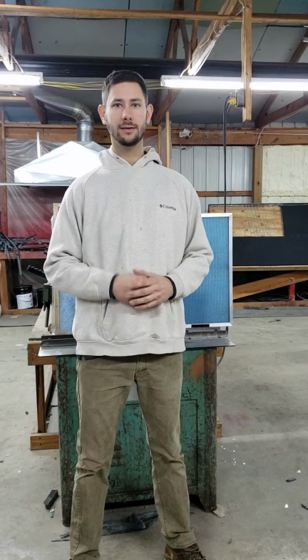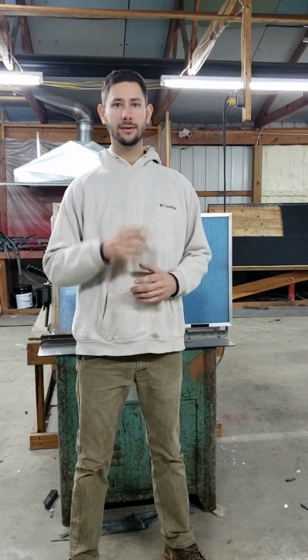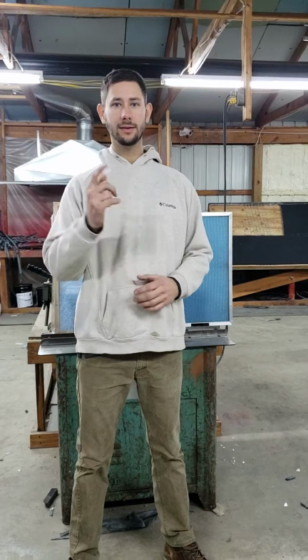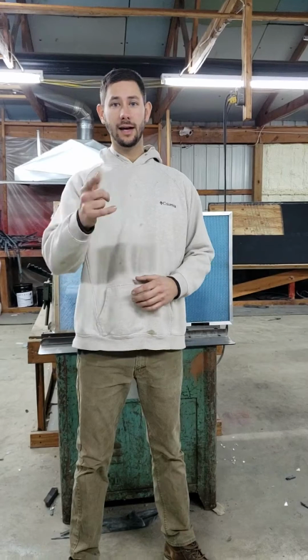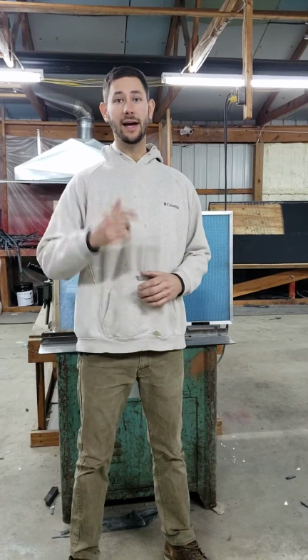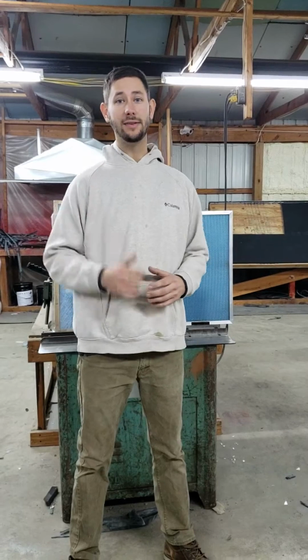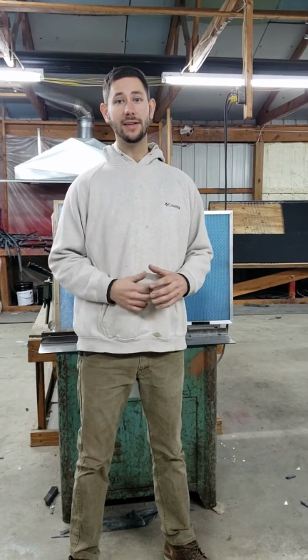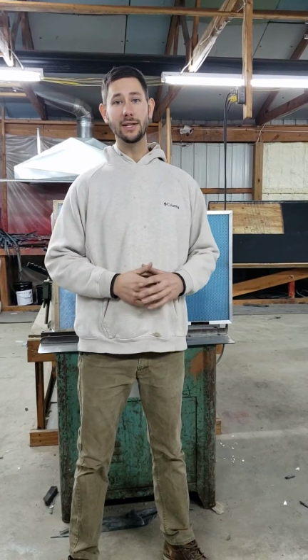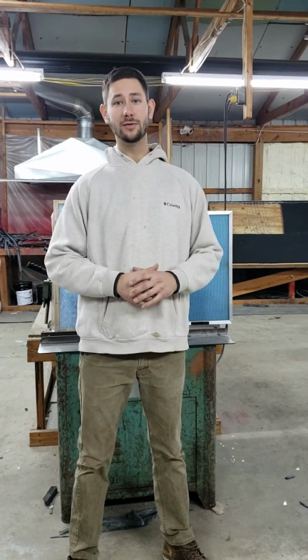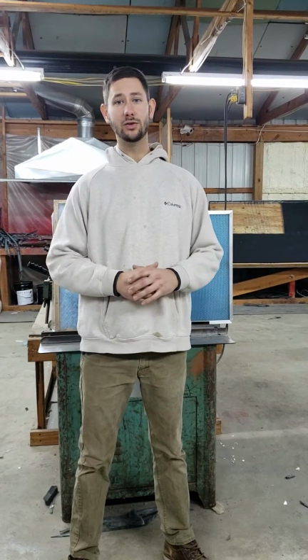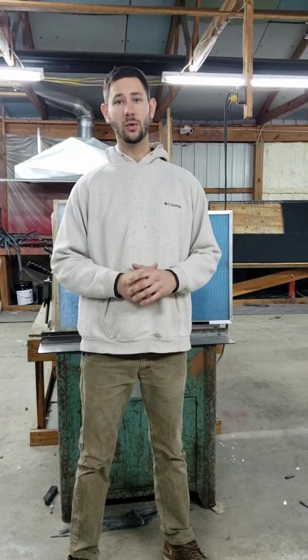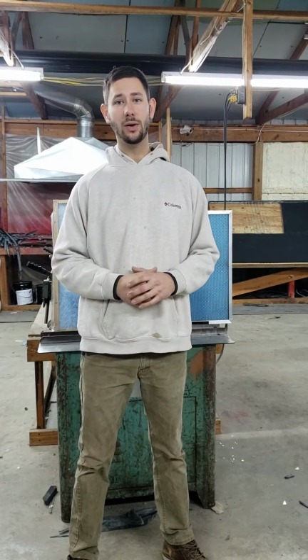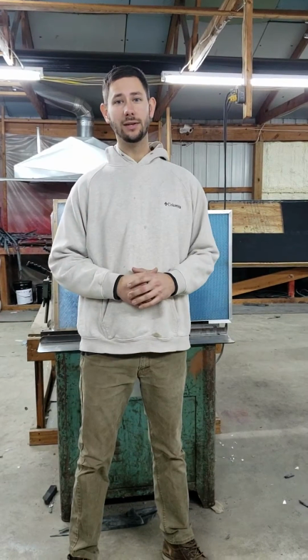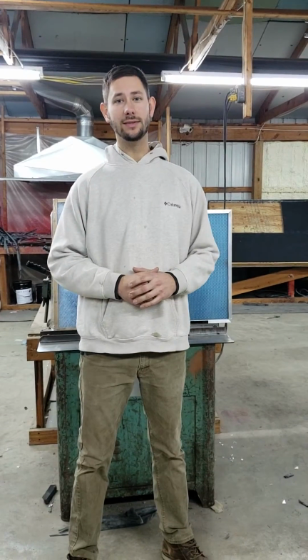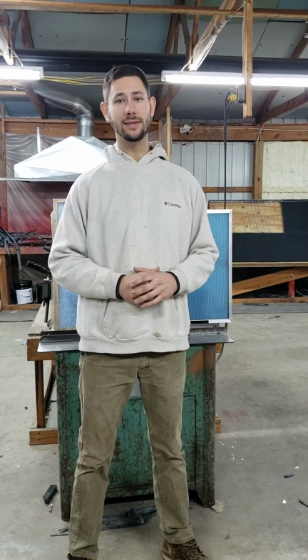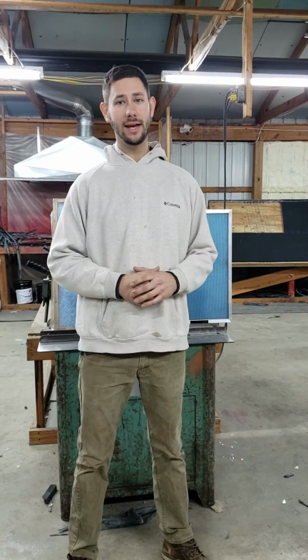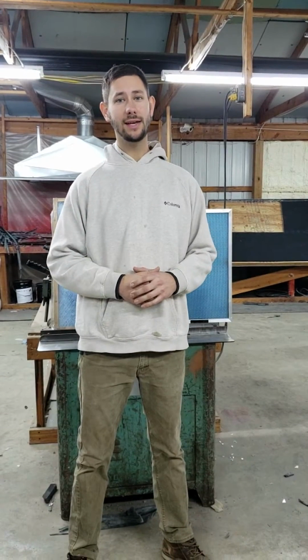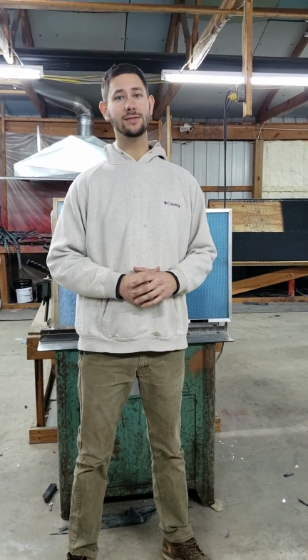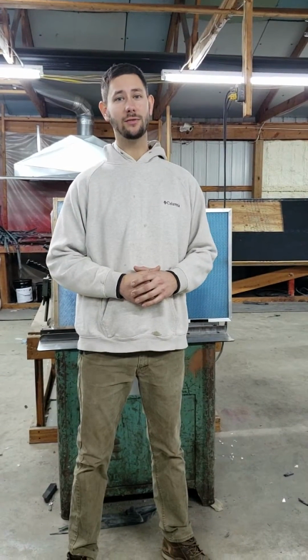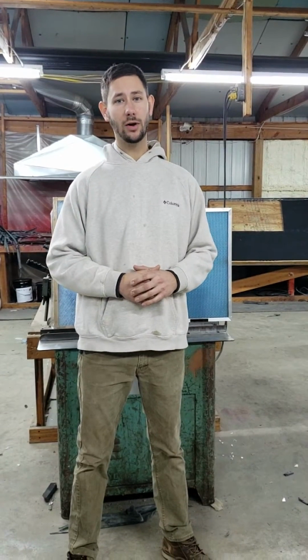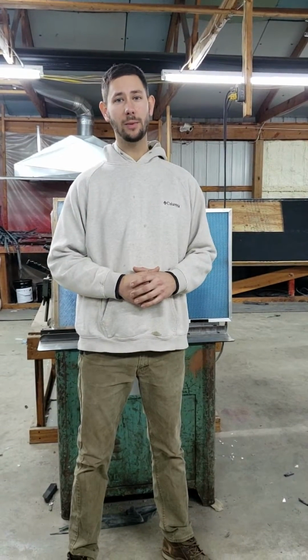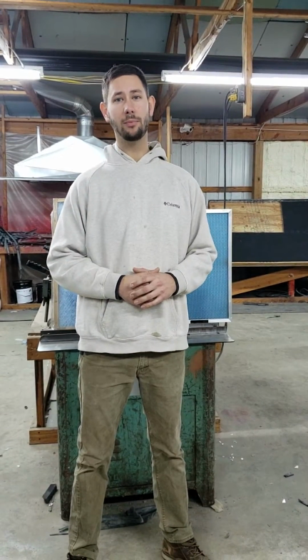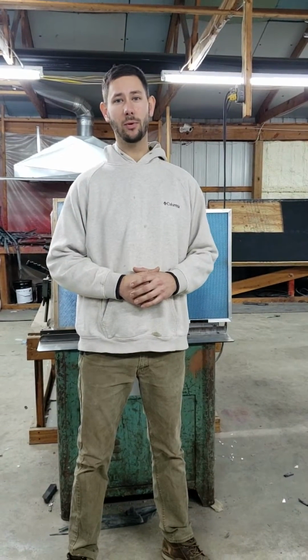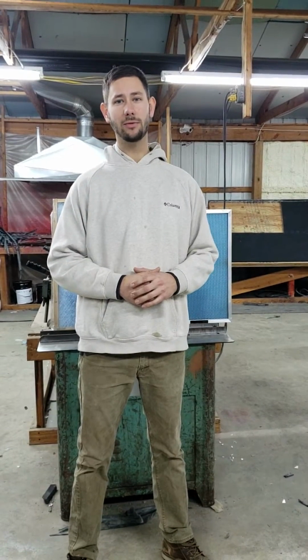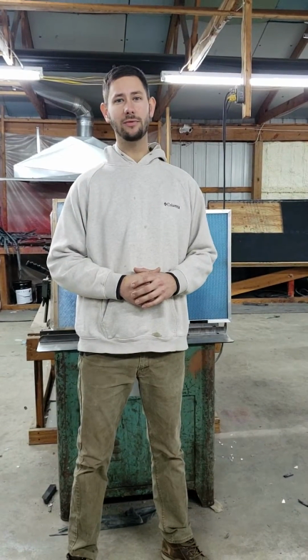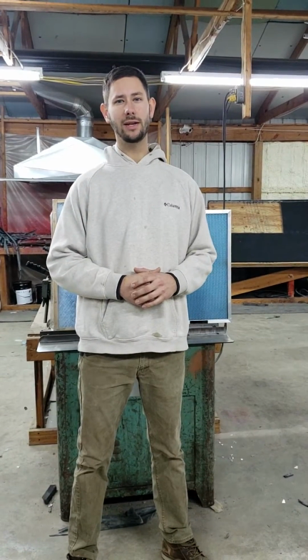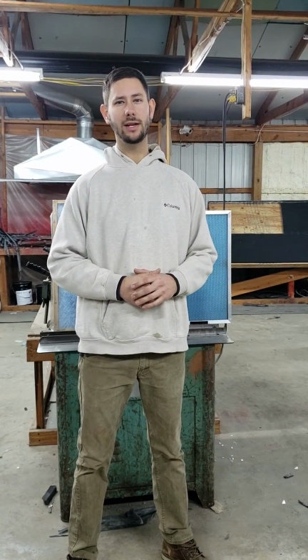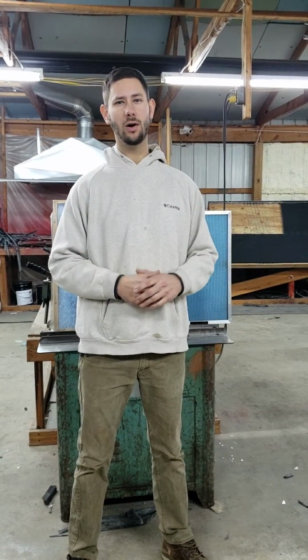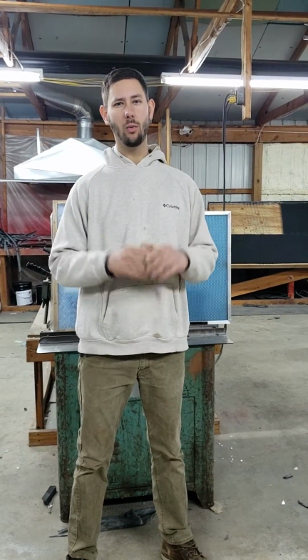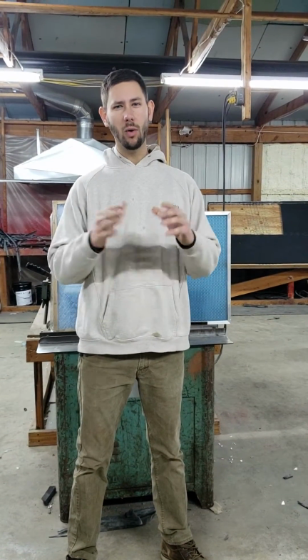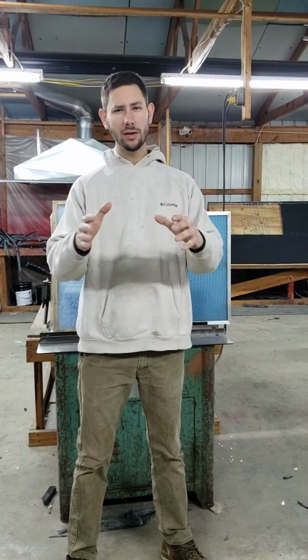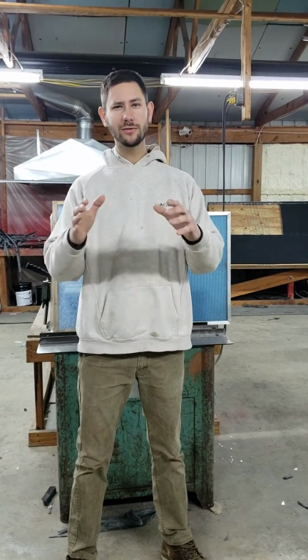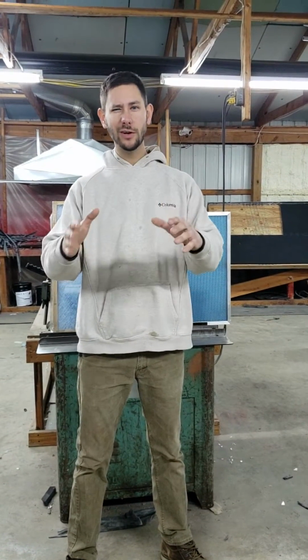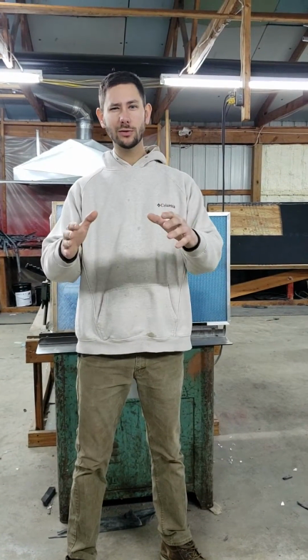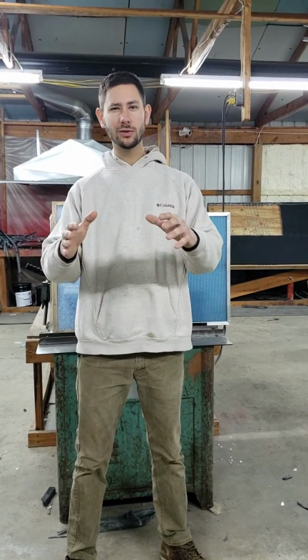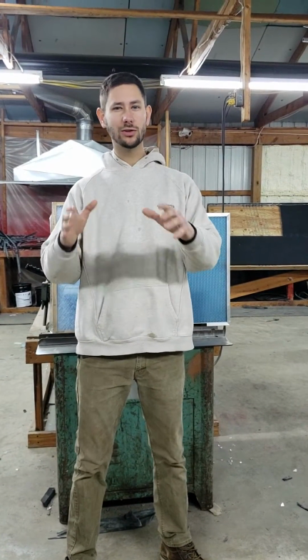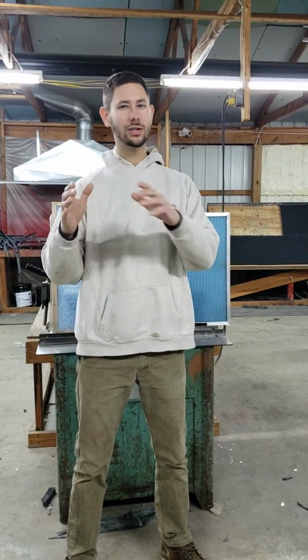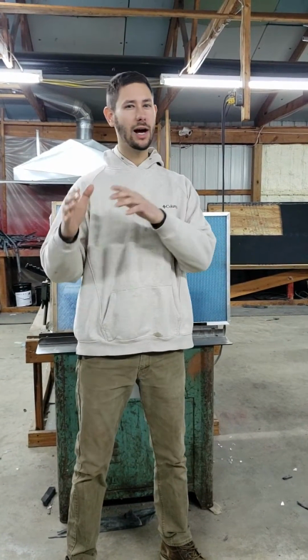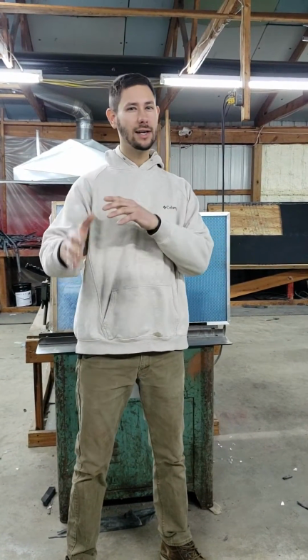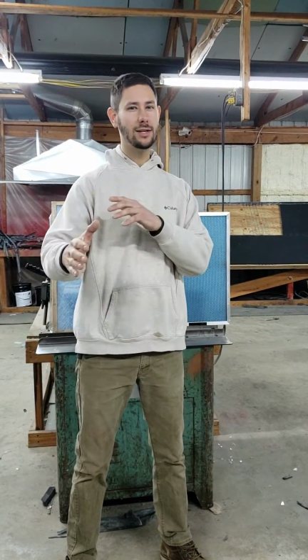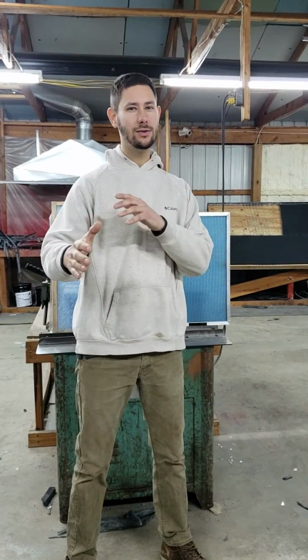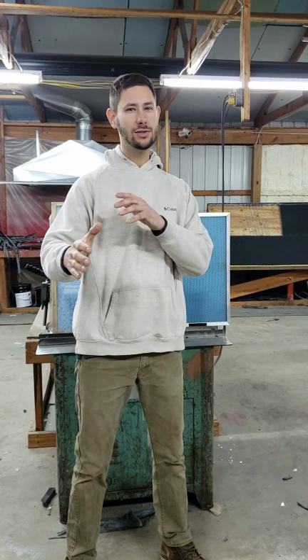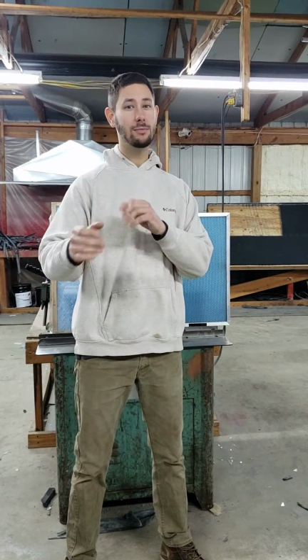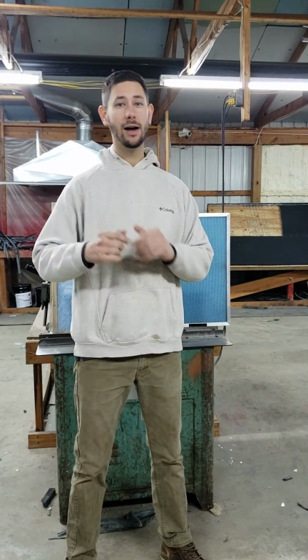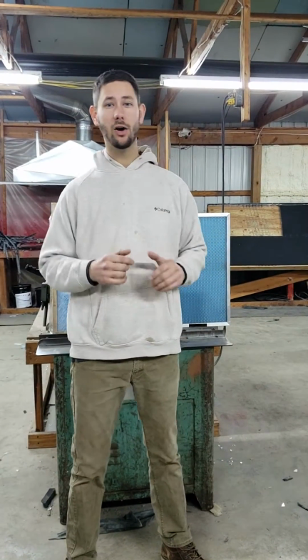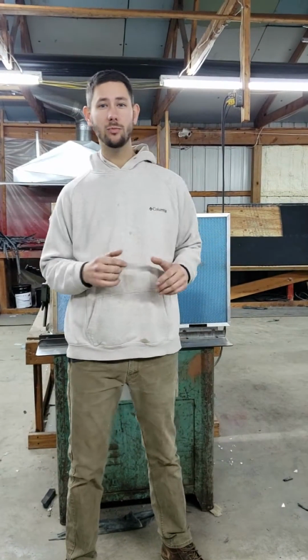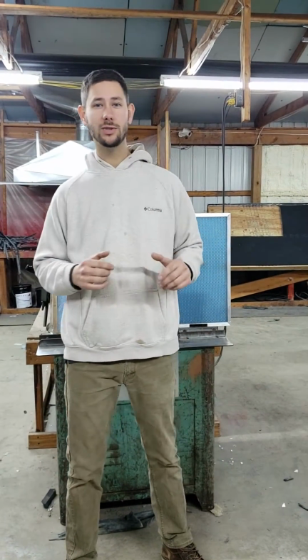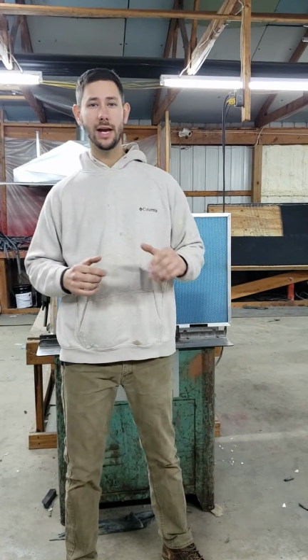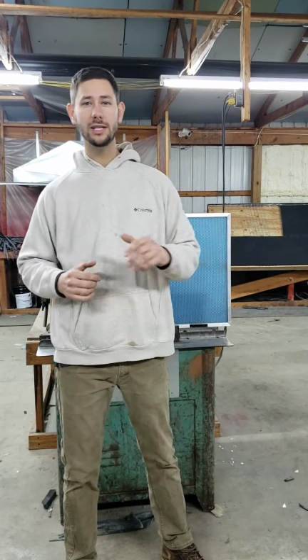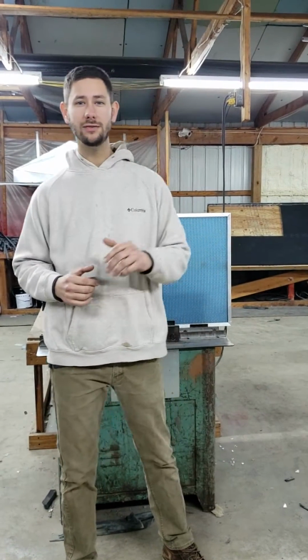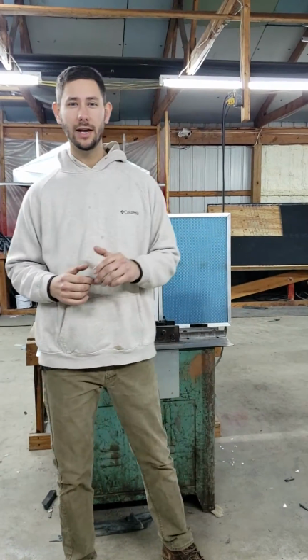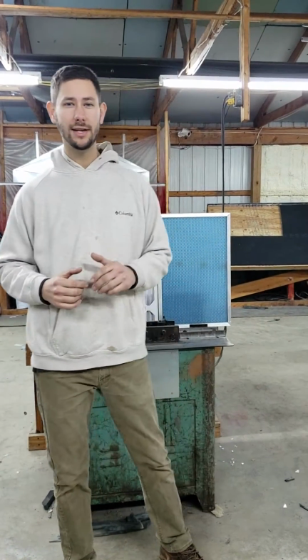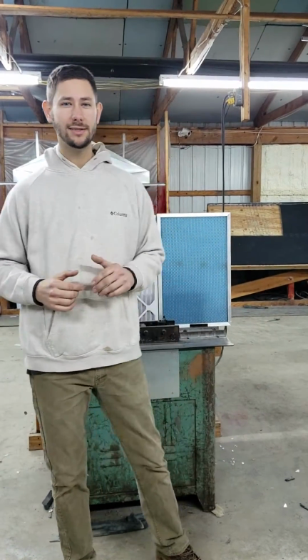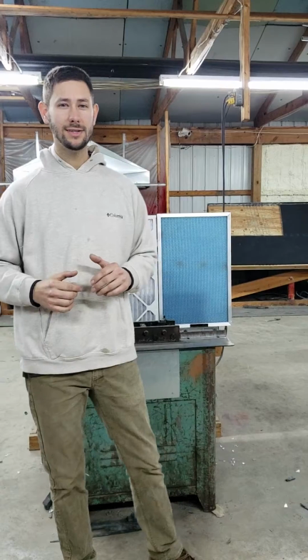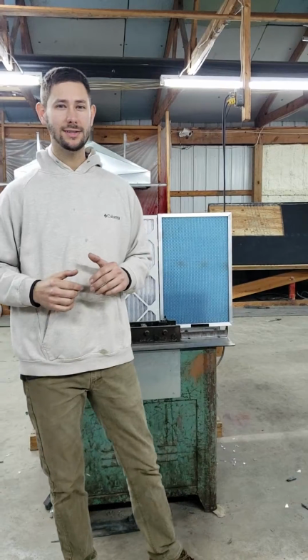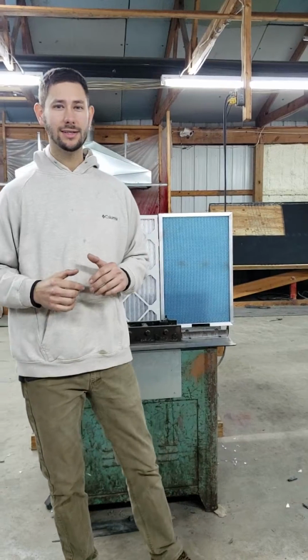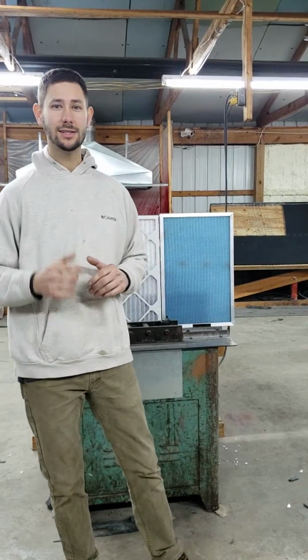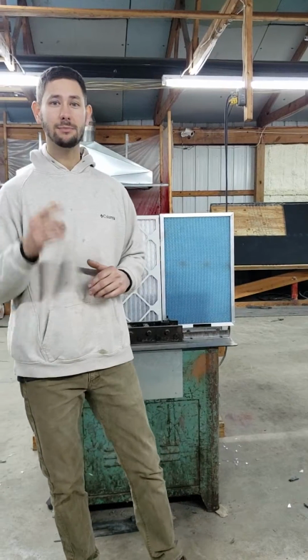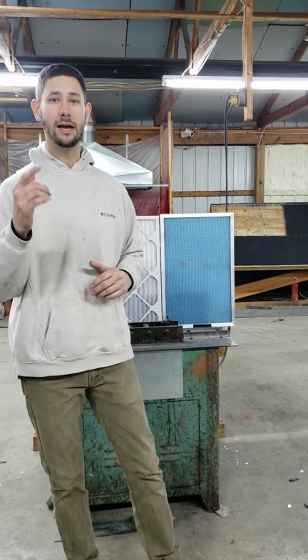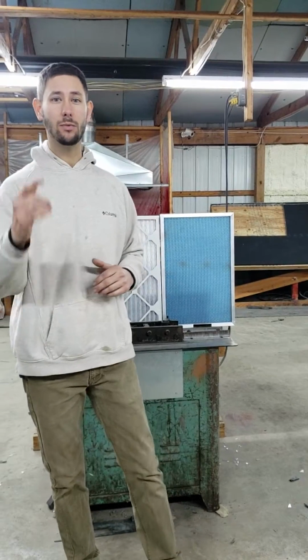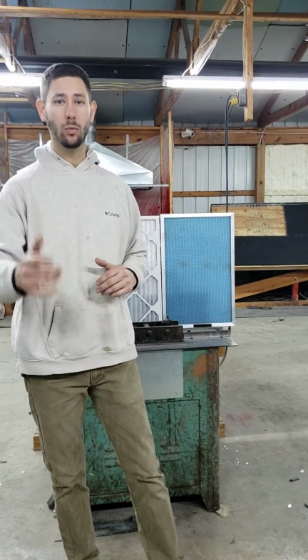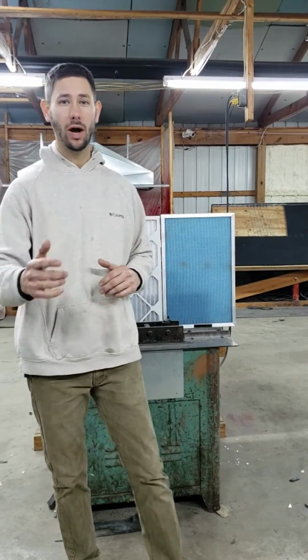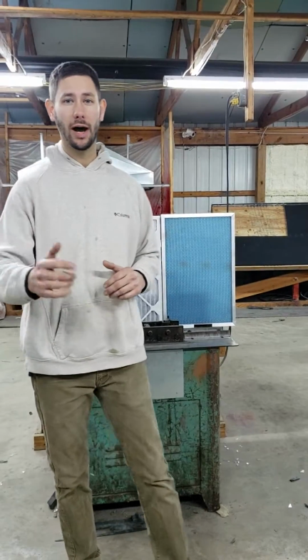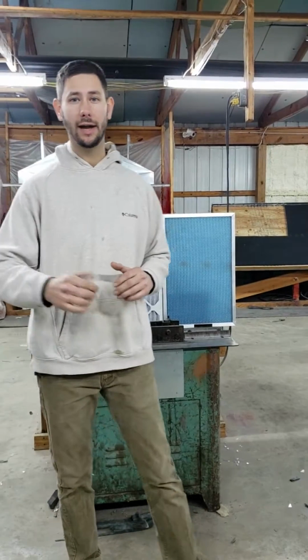Hey, thanks for joining. Today is a very important video. What filter should I use in my home's HVAC system and why?